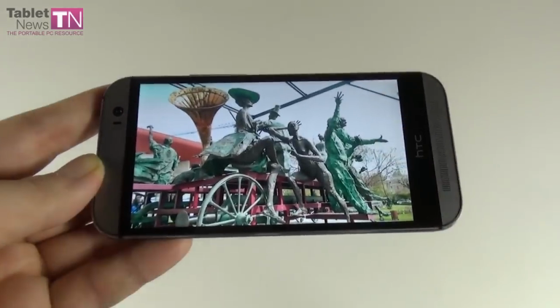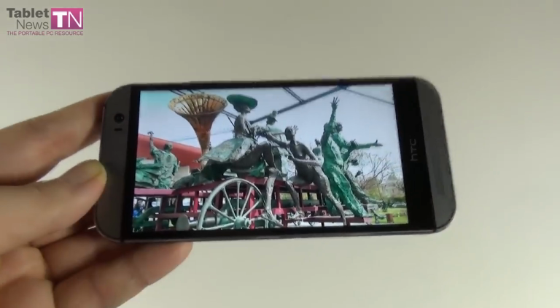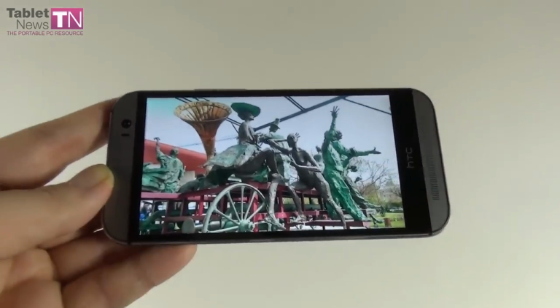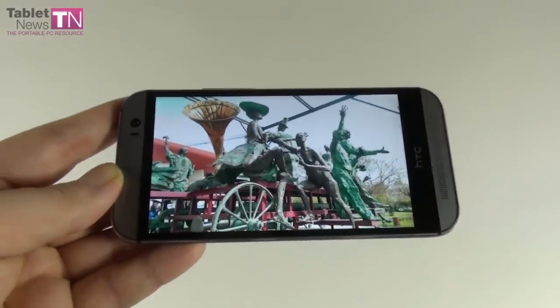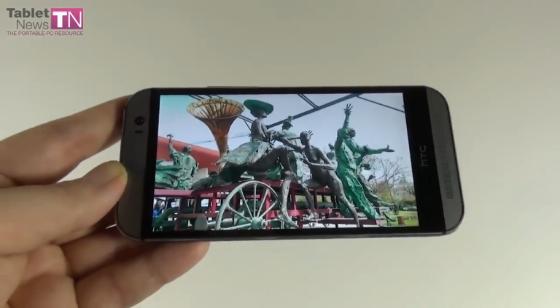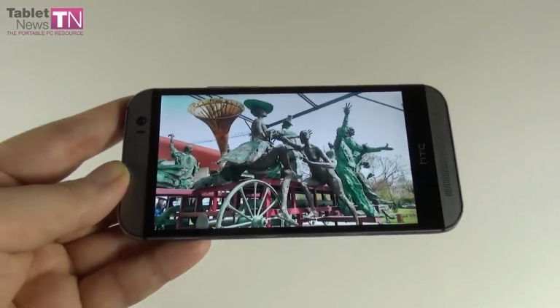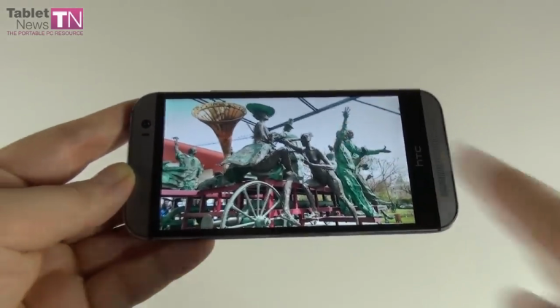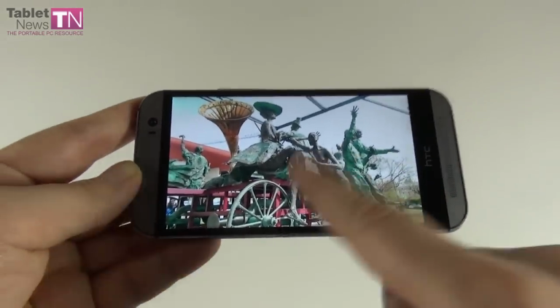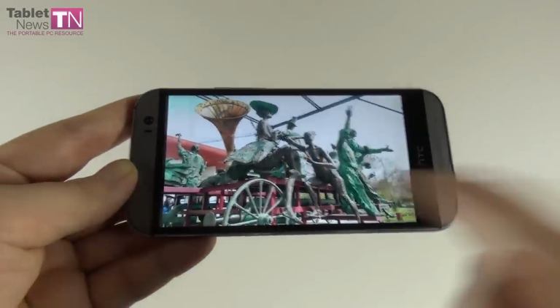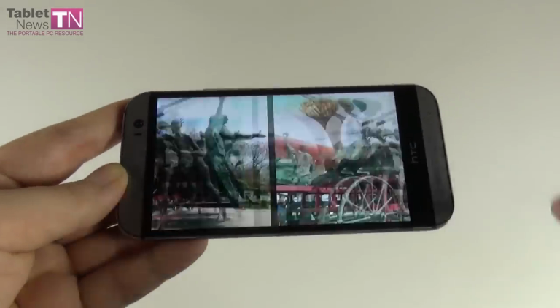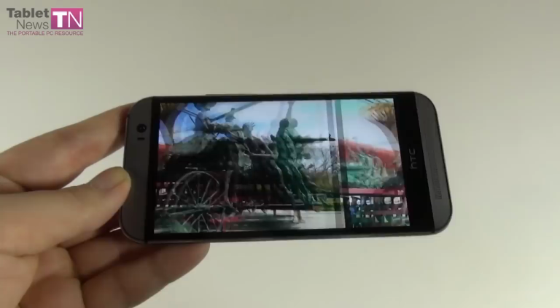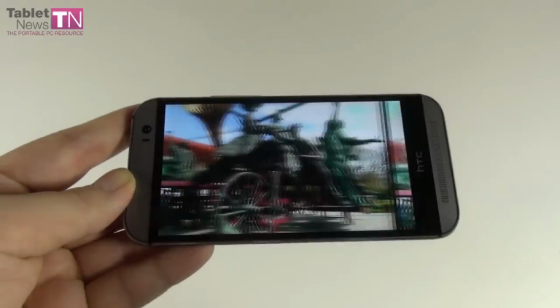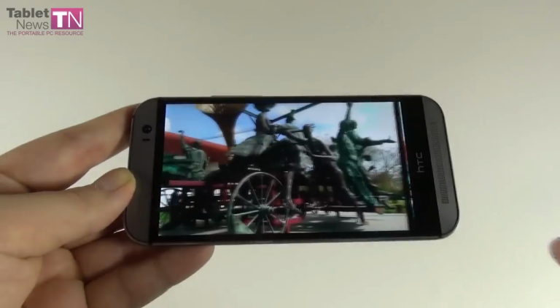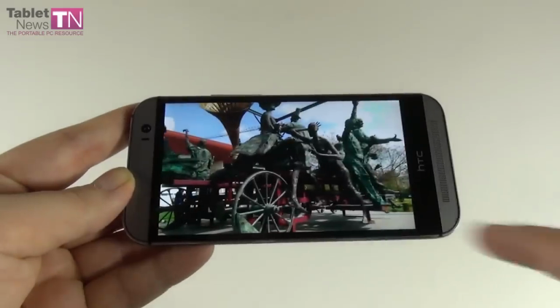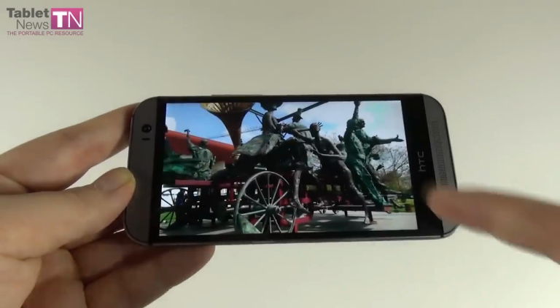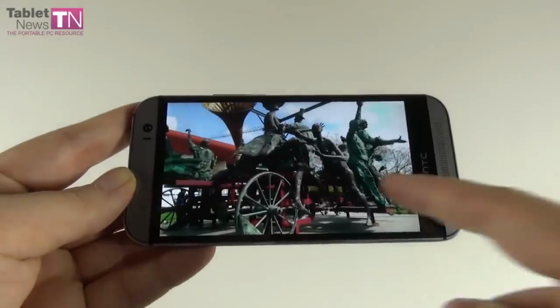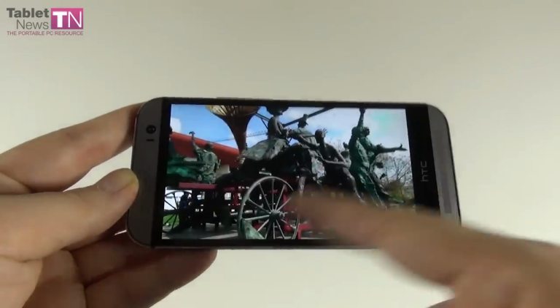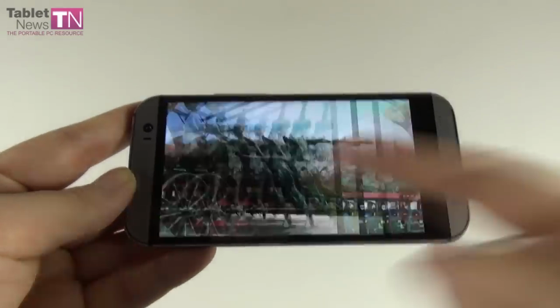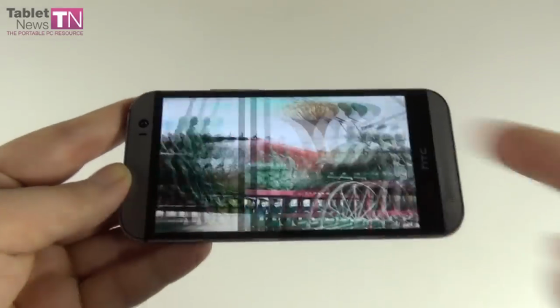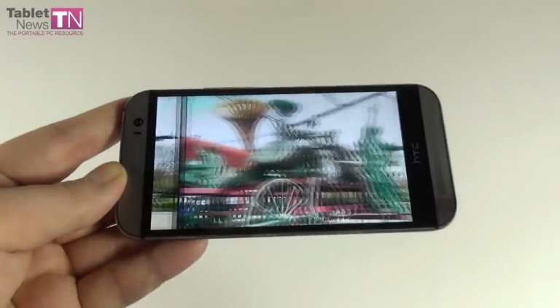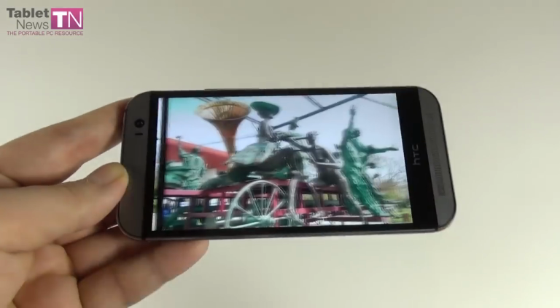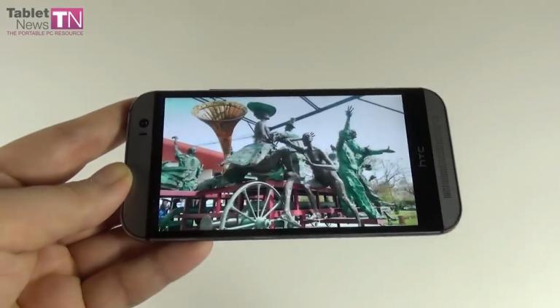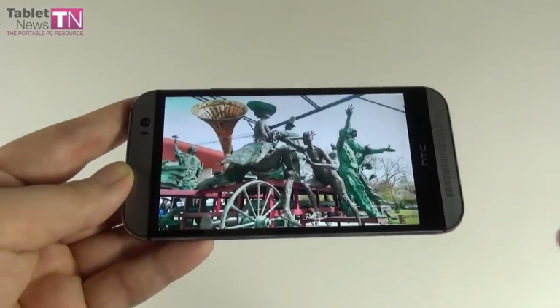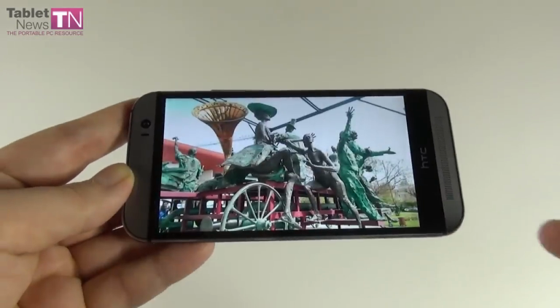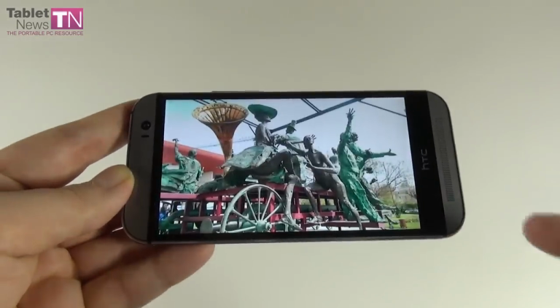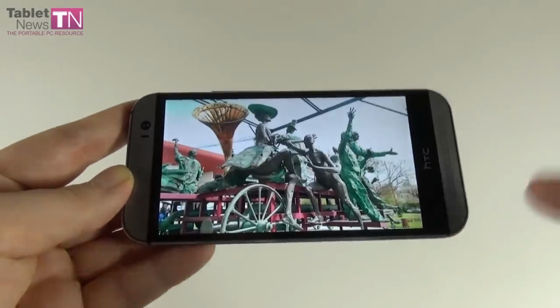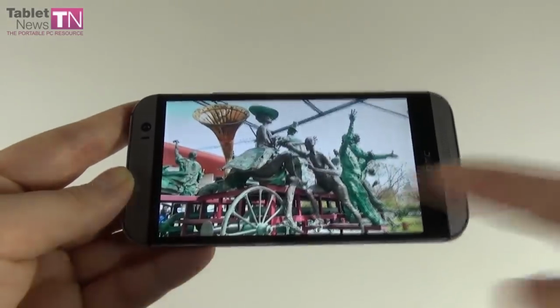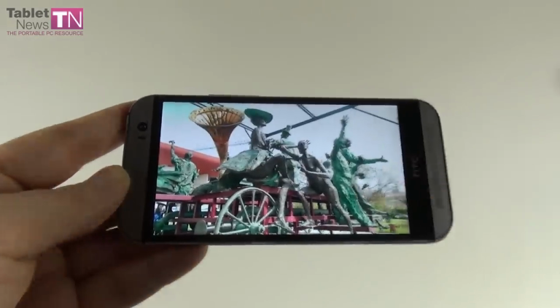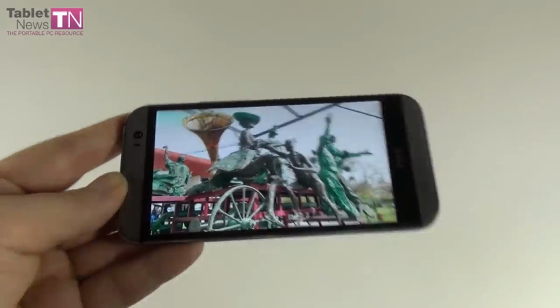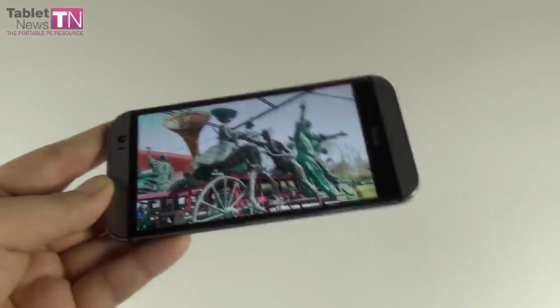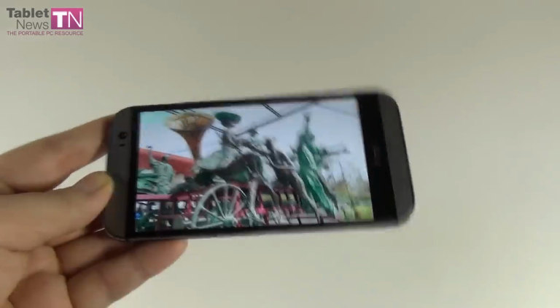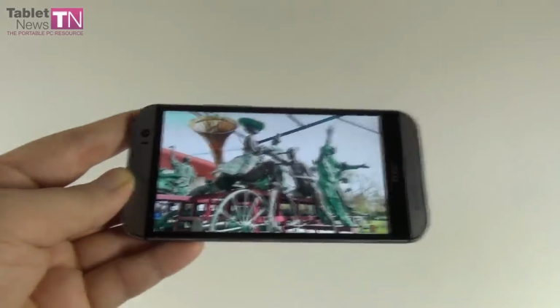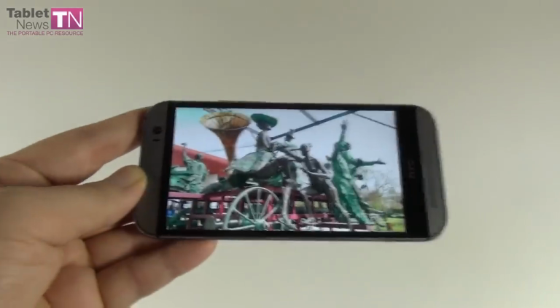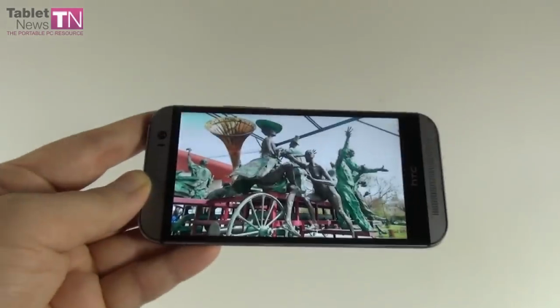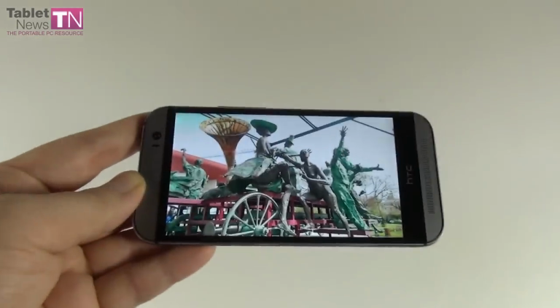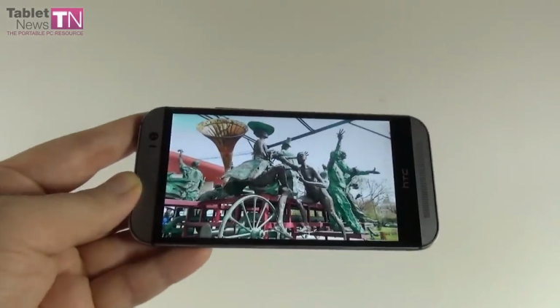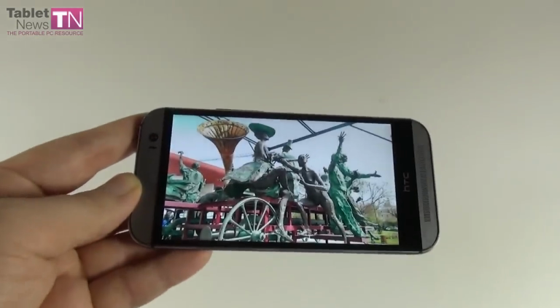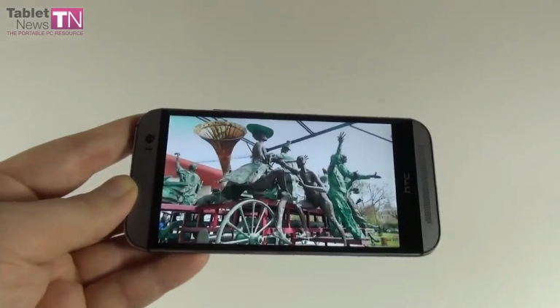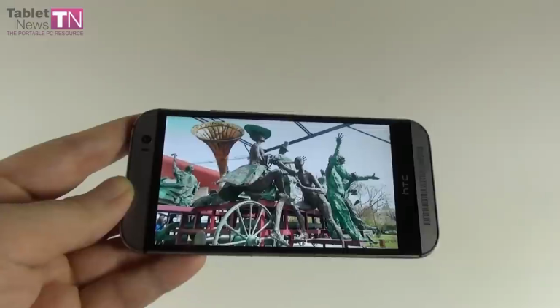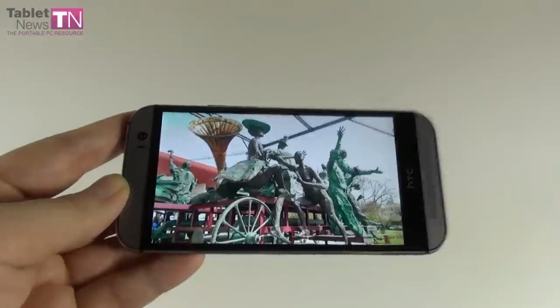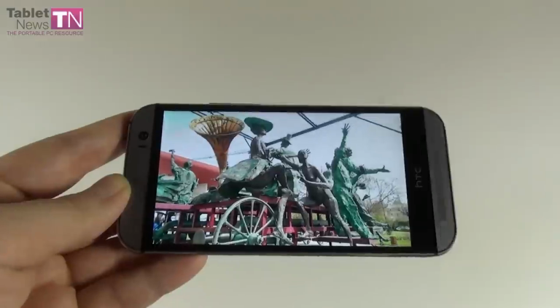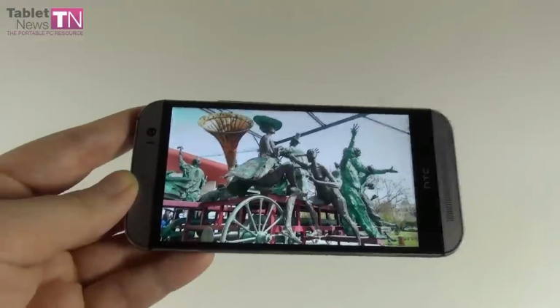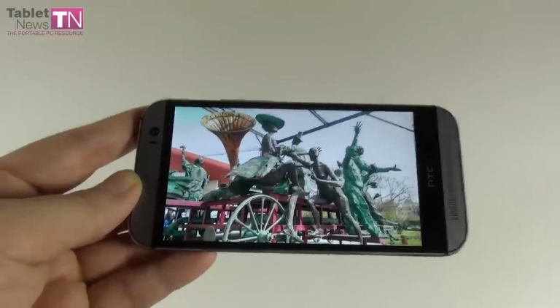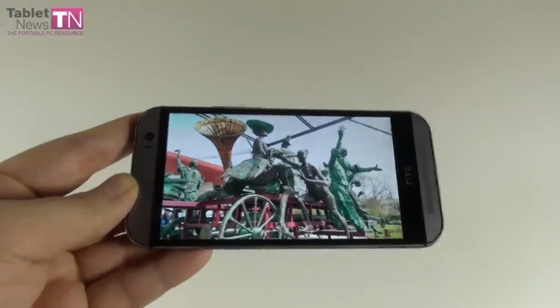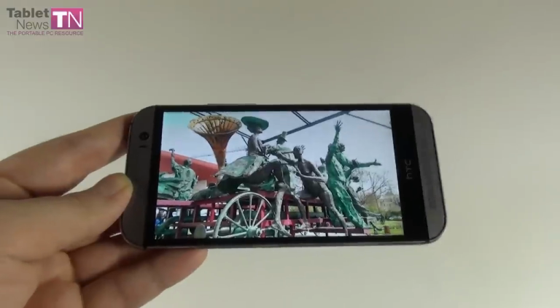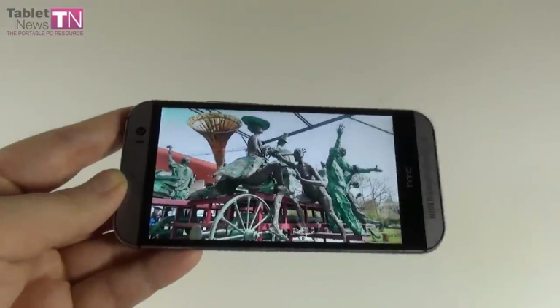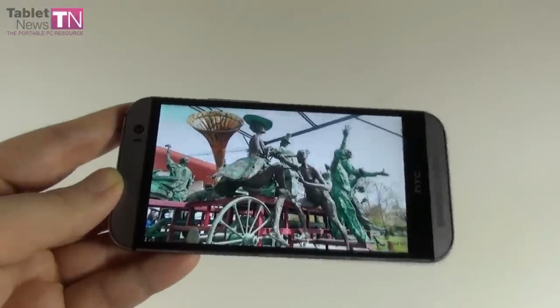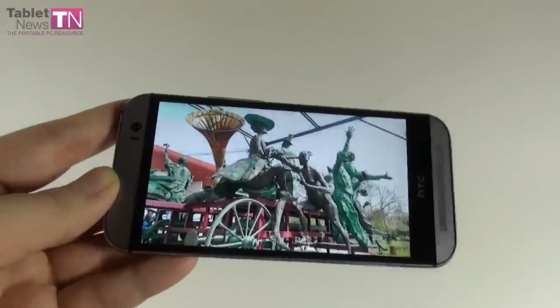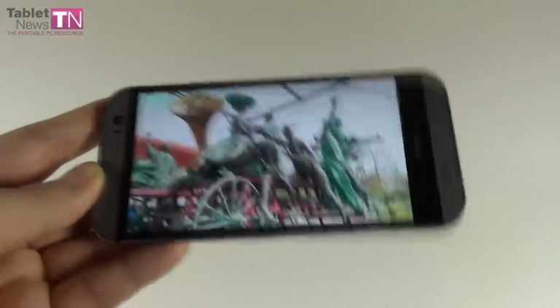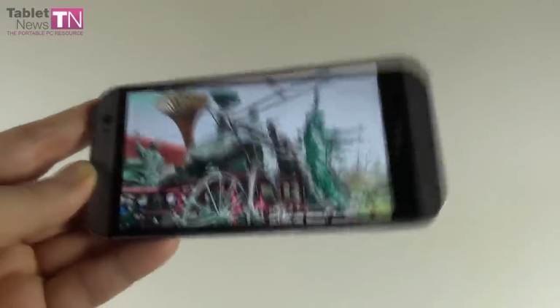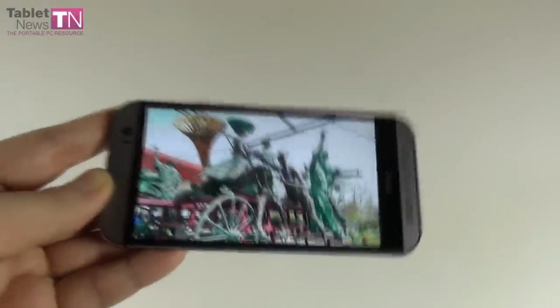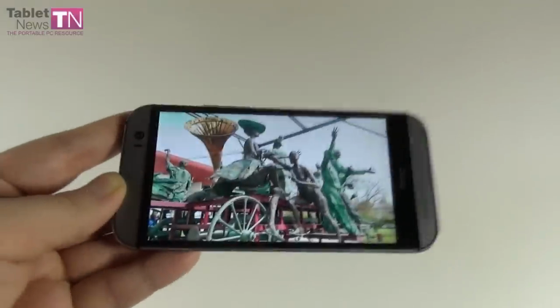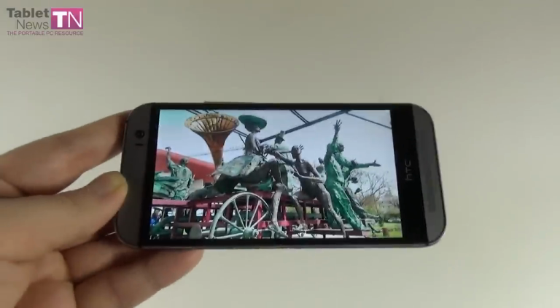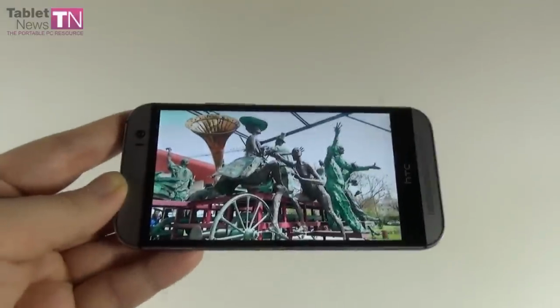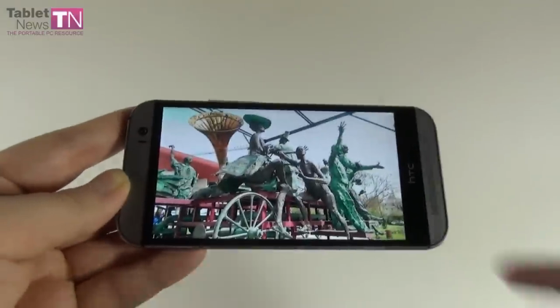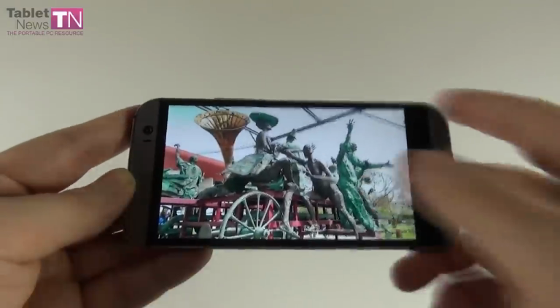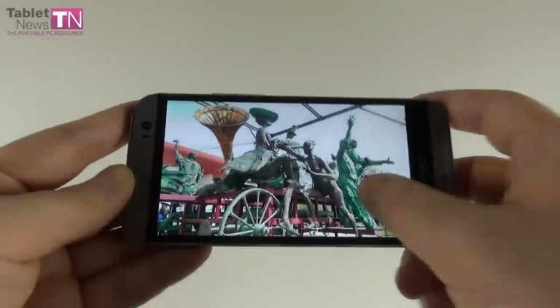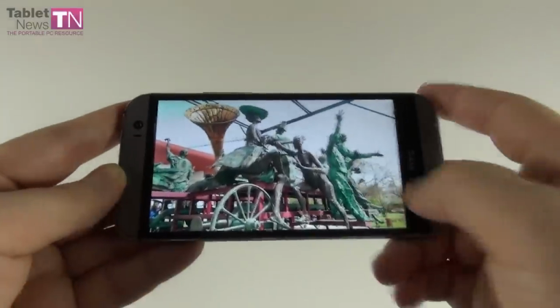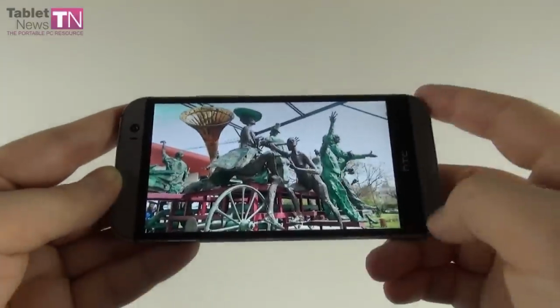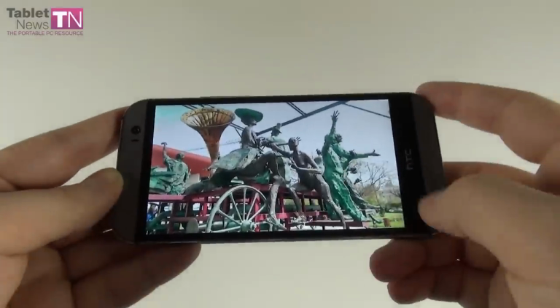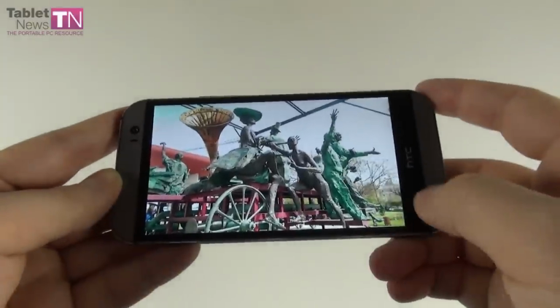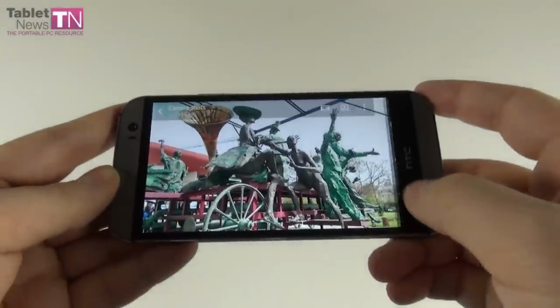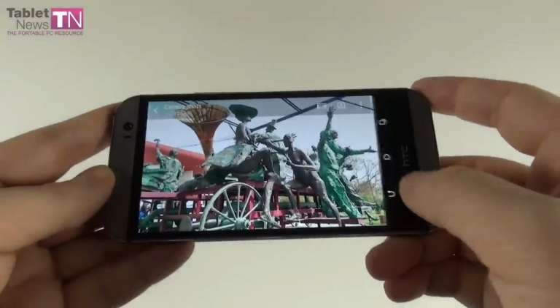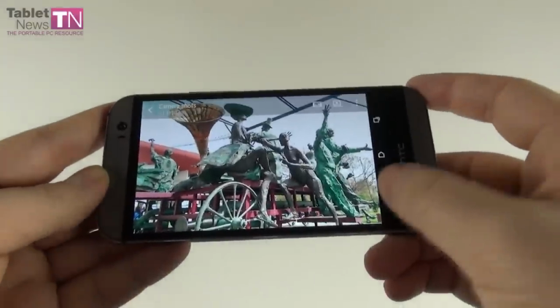Looking at an HDR shot of statues, you can see the exaggeration — the HDR slightly overdid it.